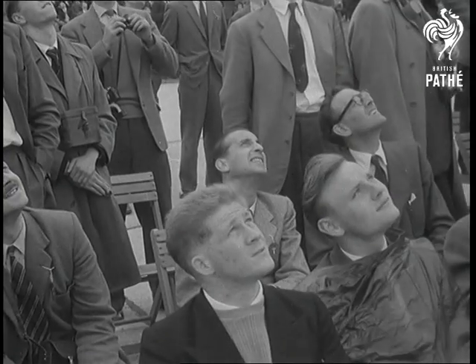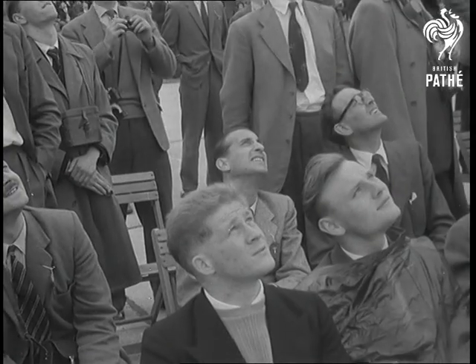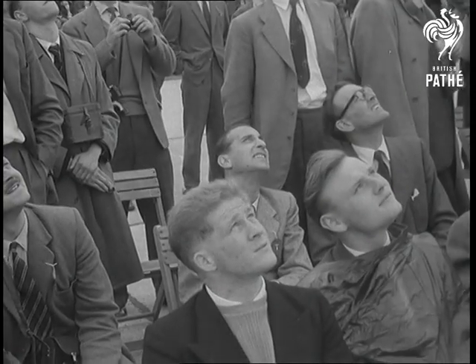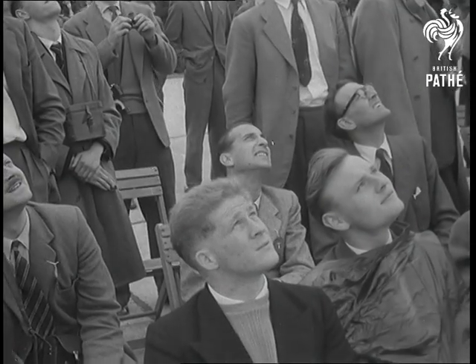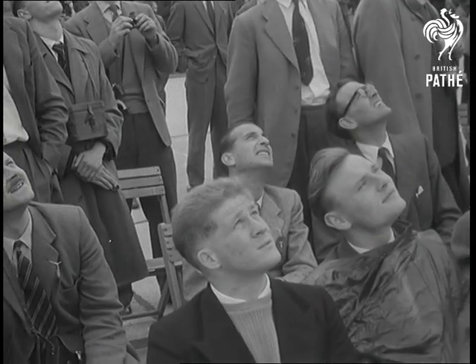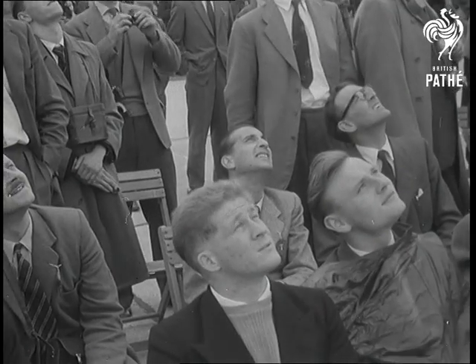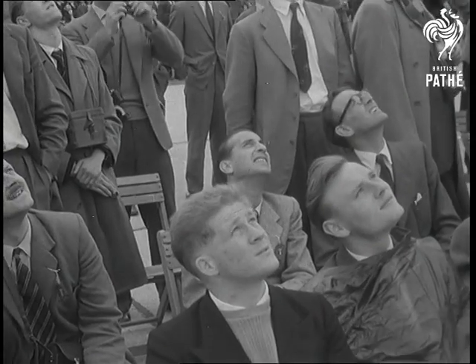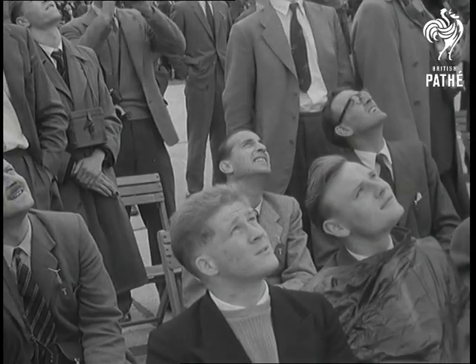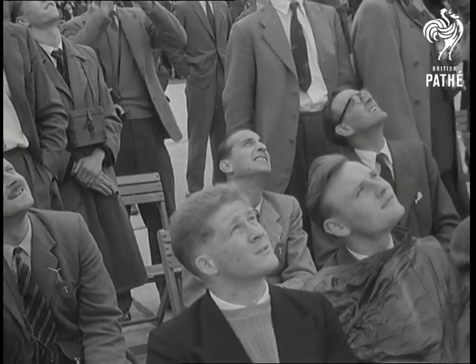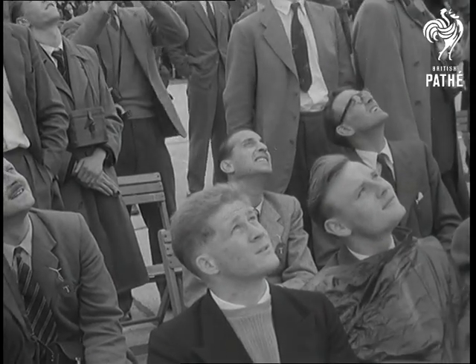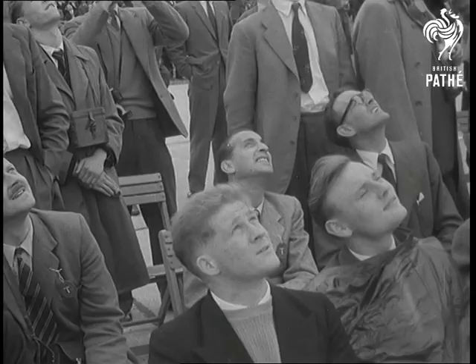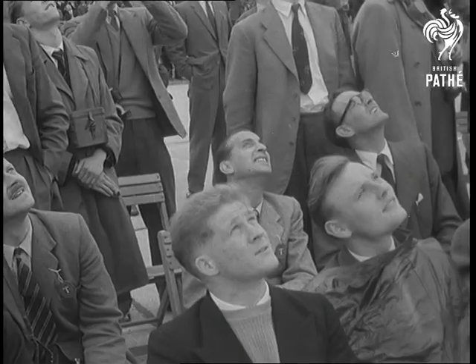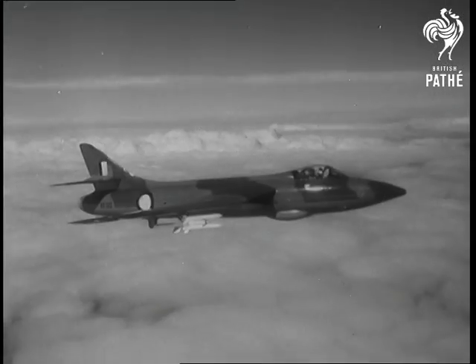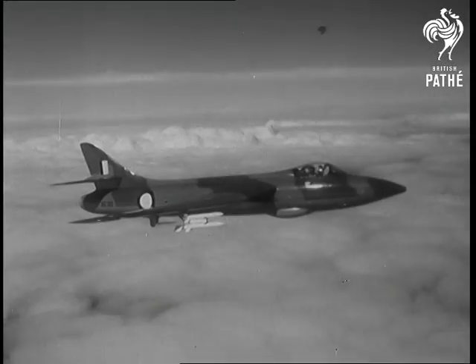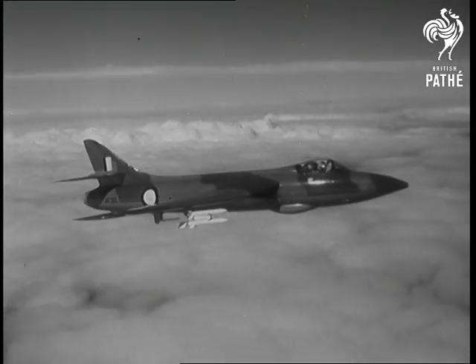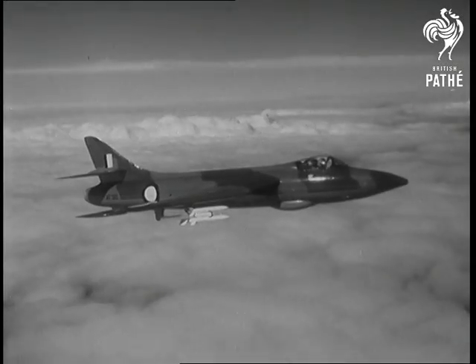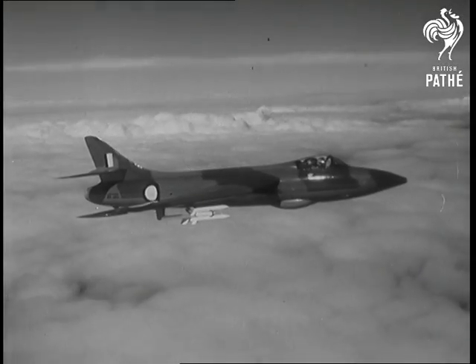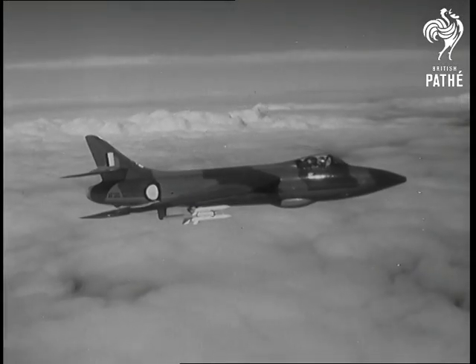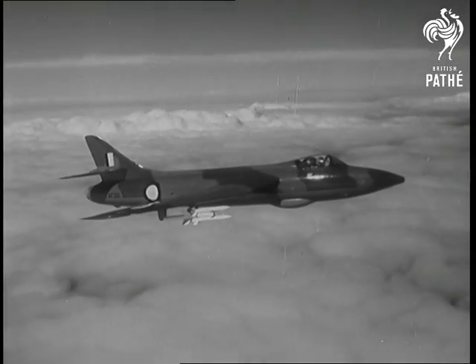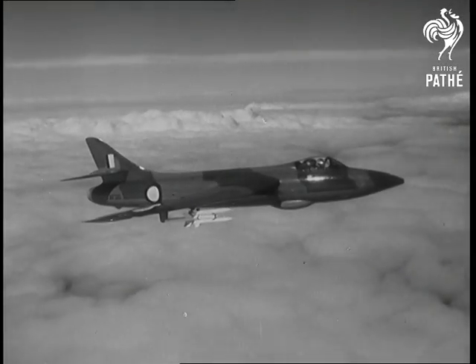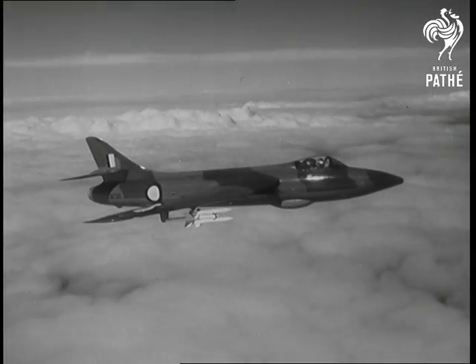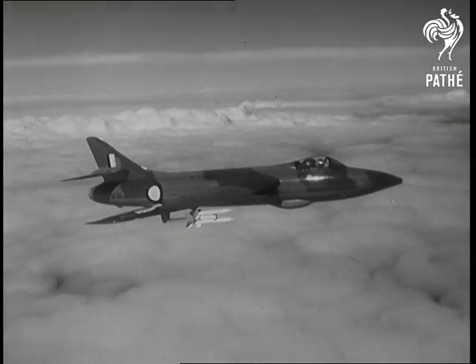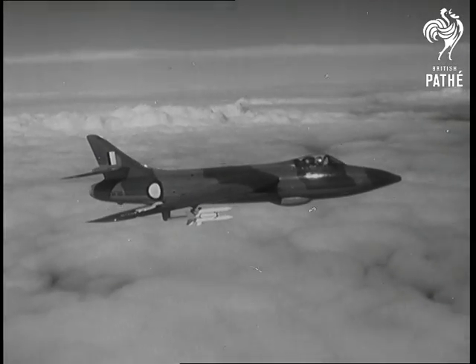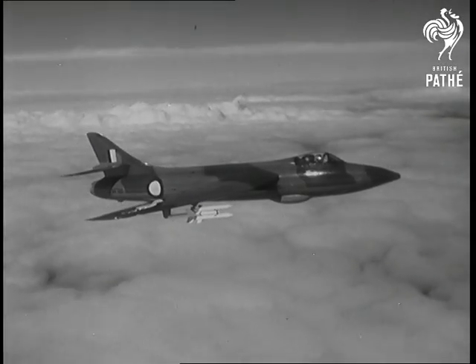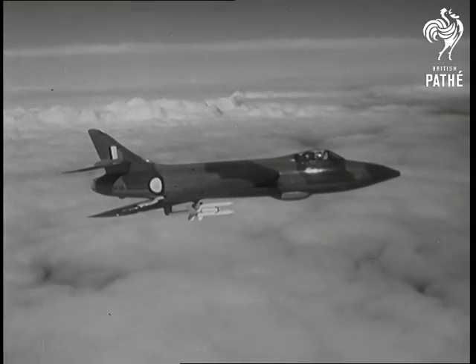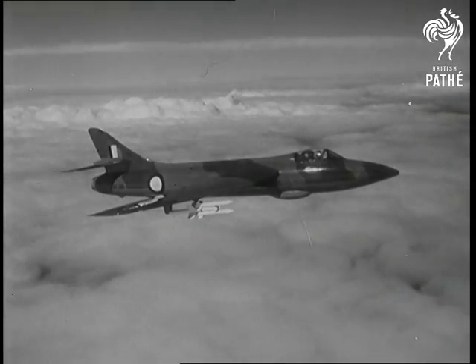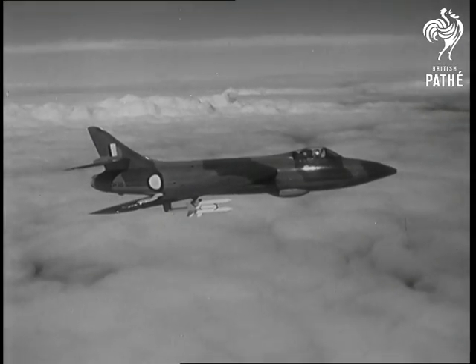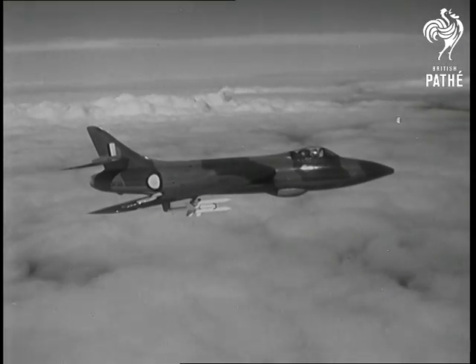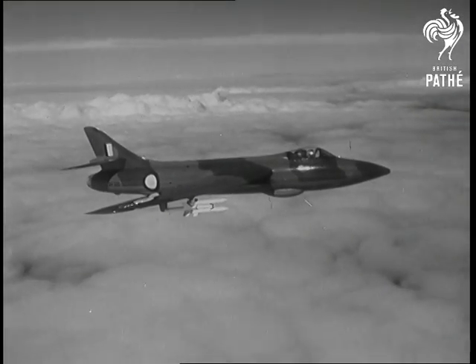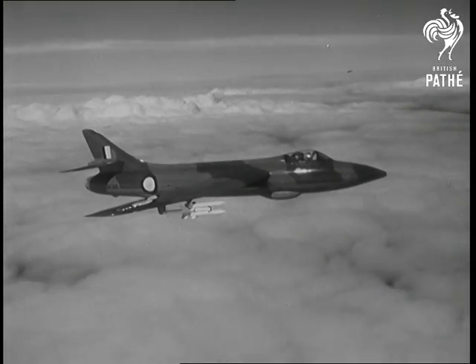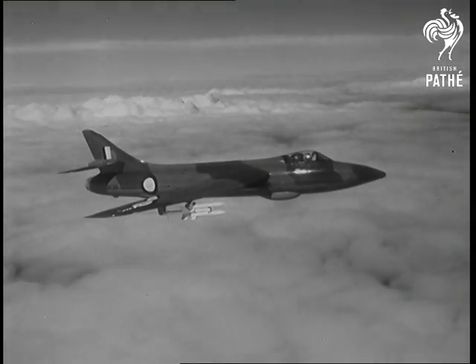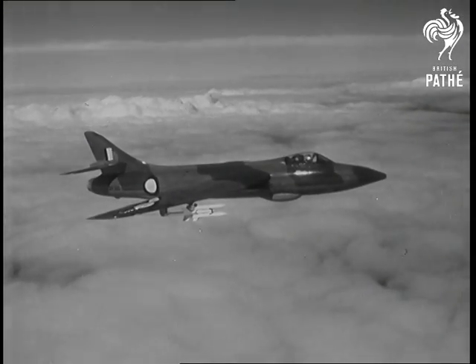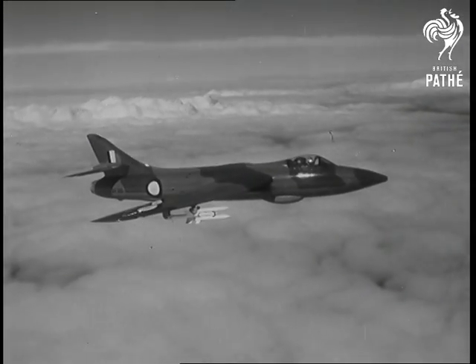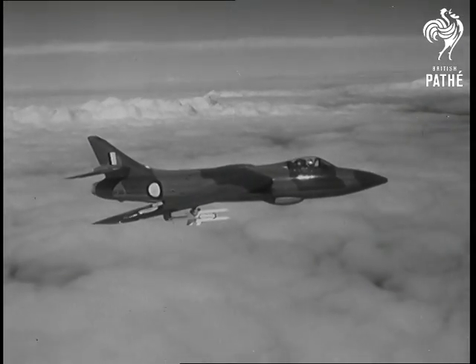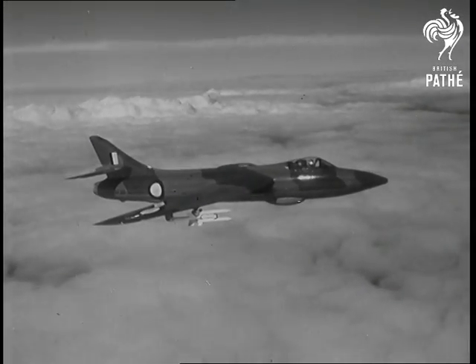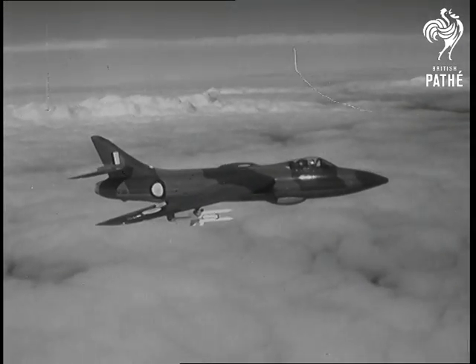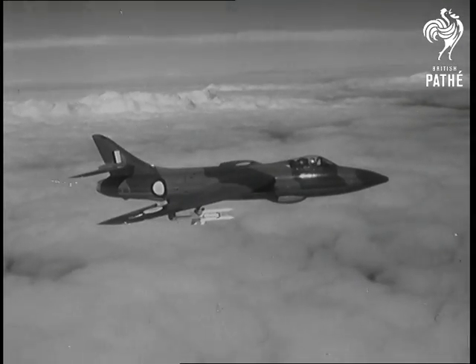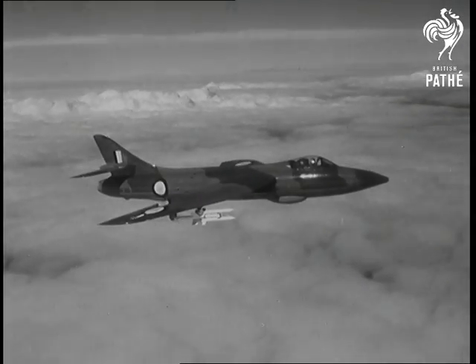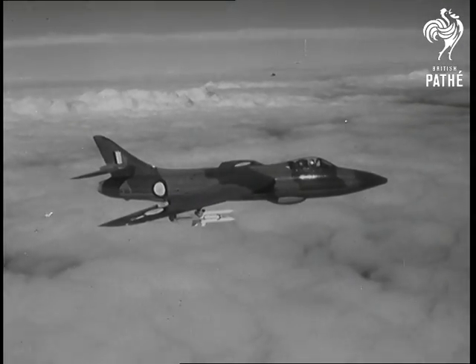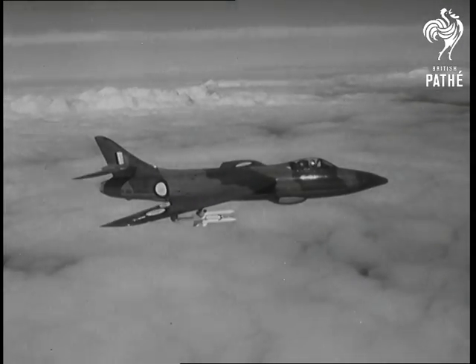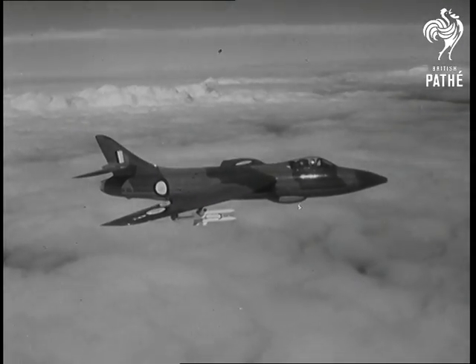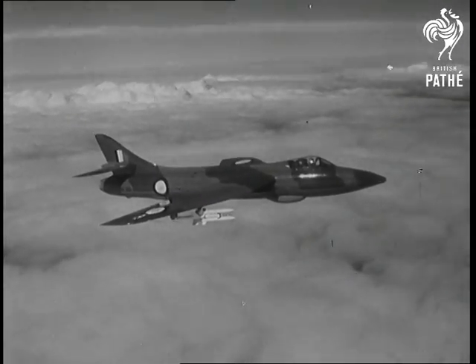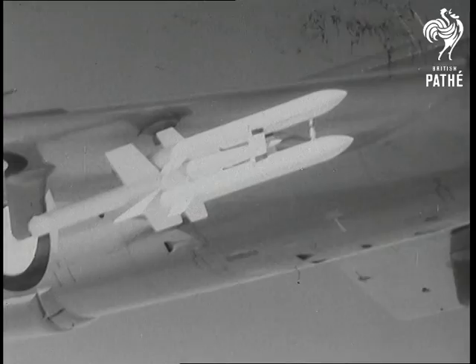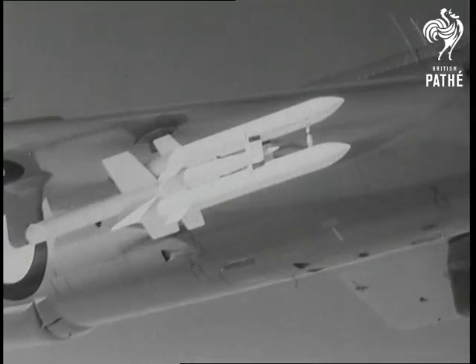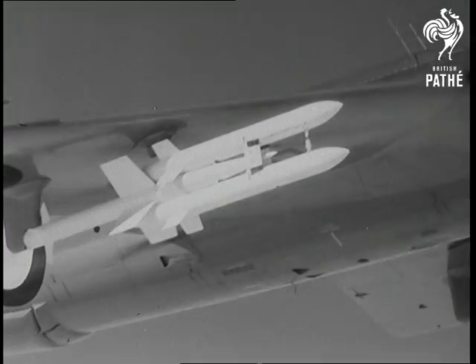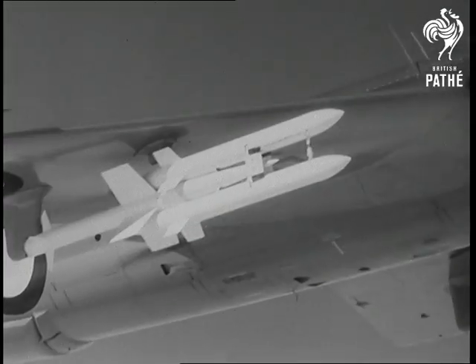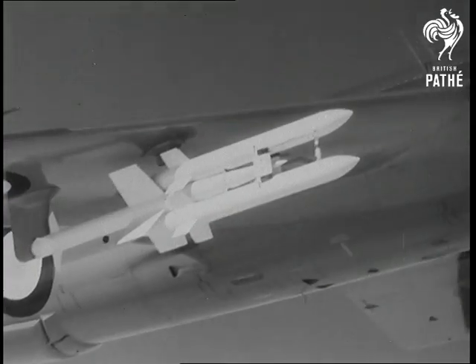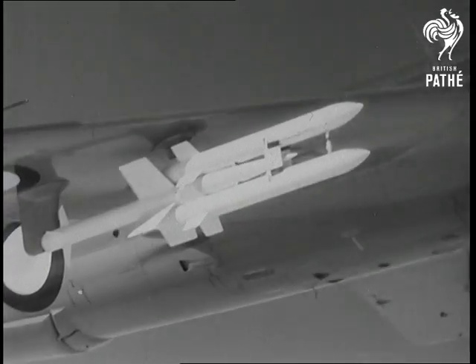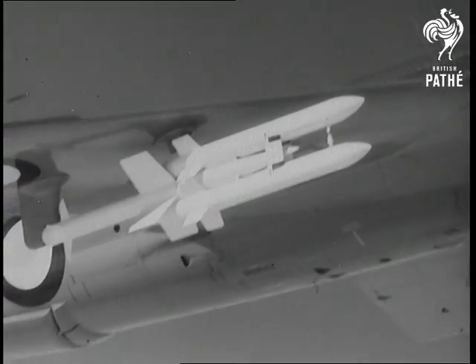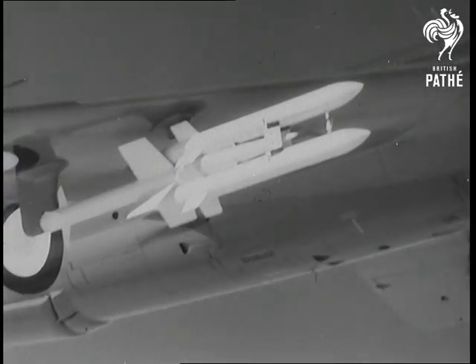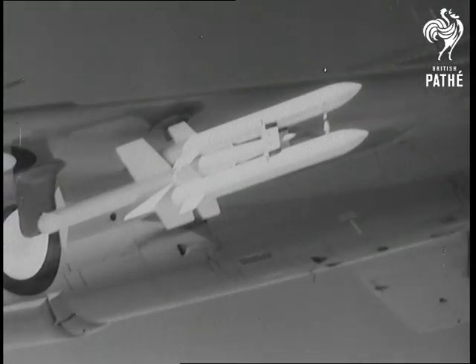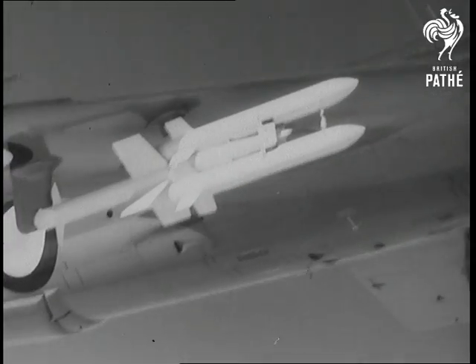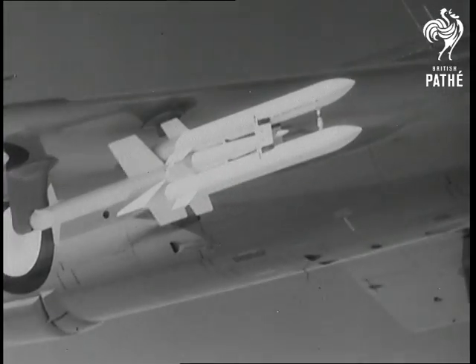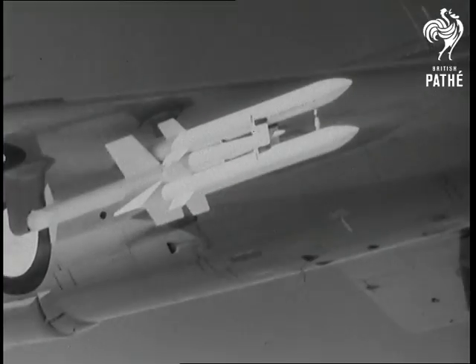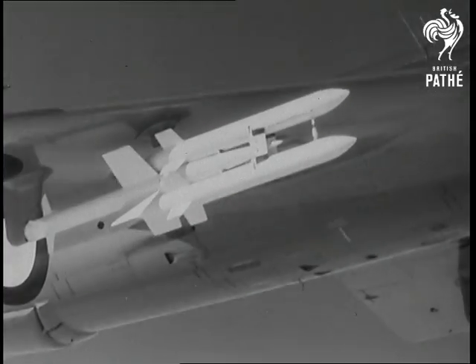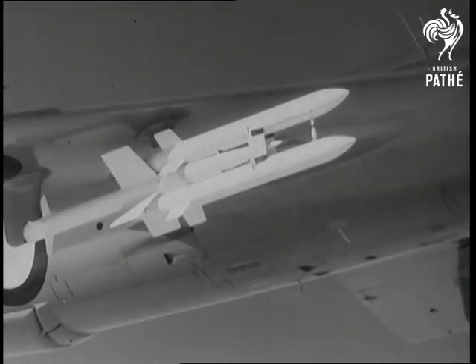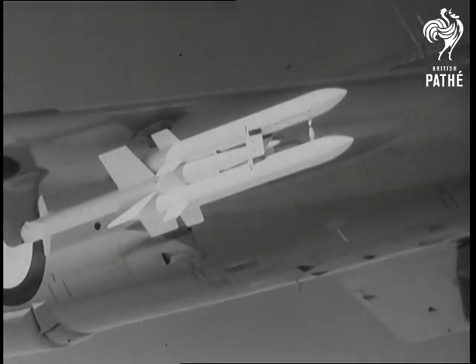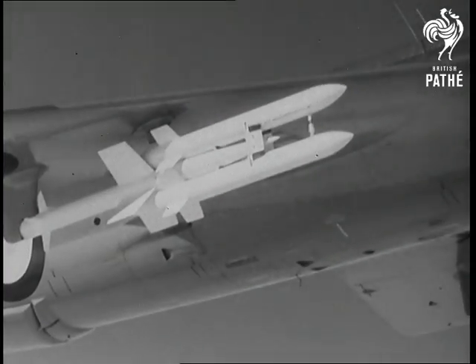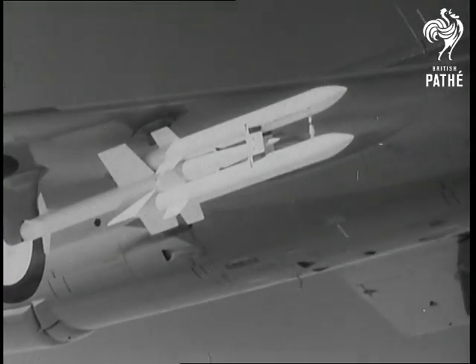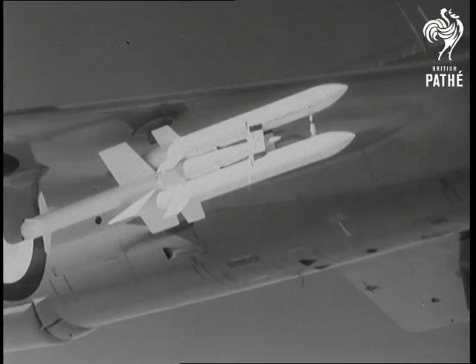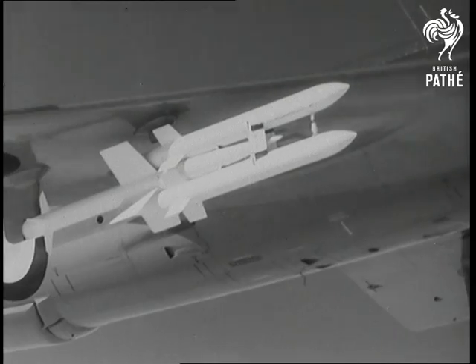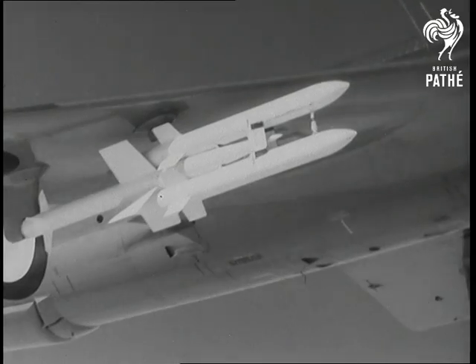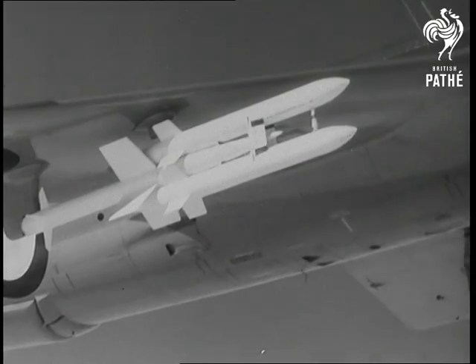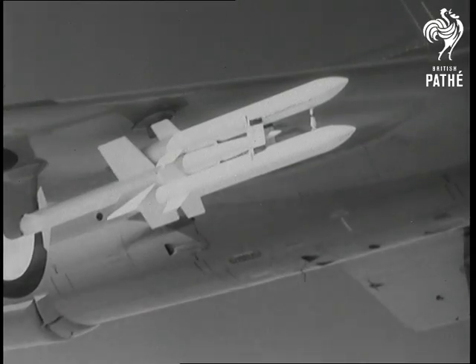Next on parade is a Hunter armed with the Fireflash air-to-air missile, now standard equipment for the RAF and the Royal Navy.